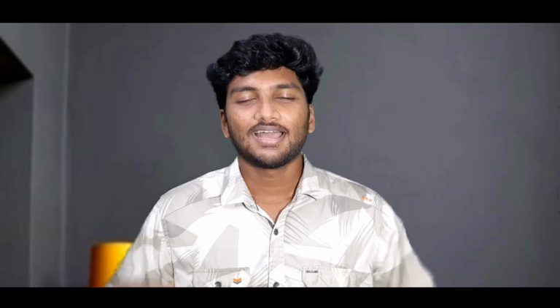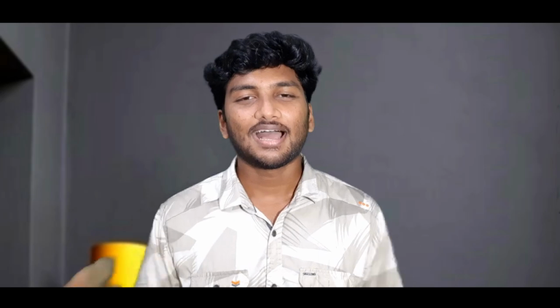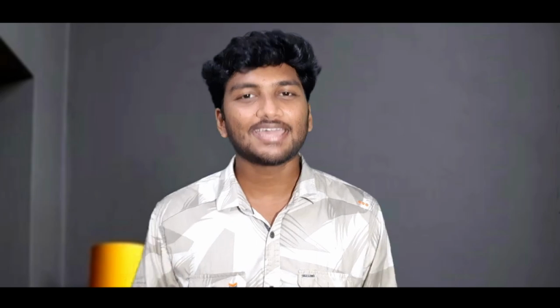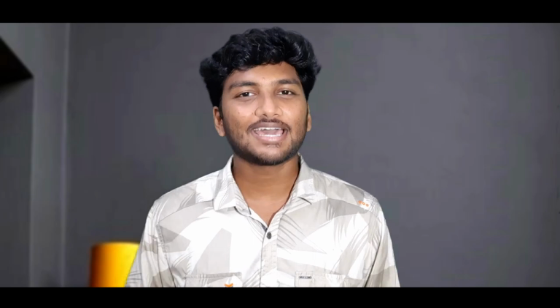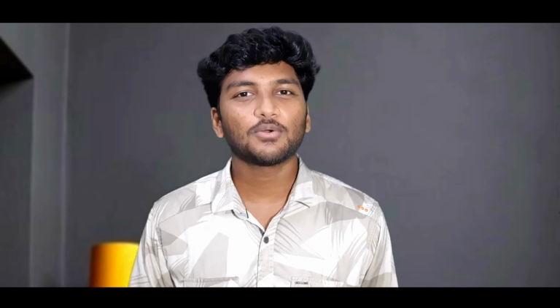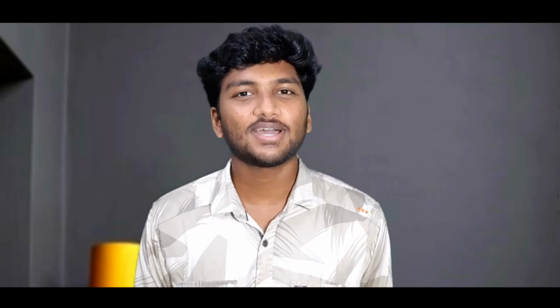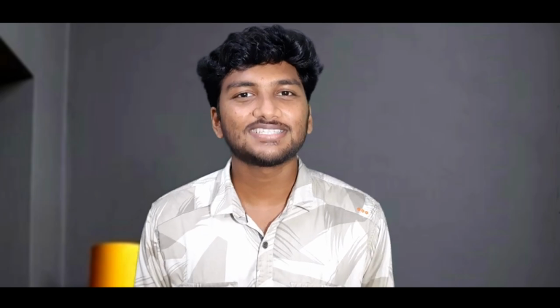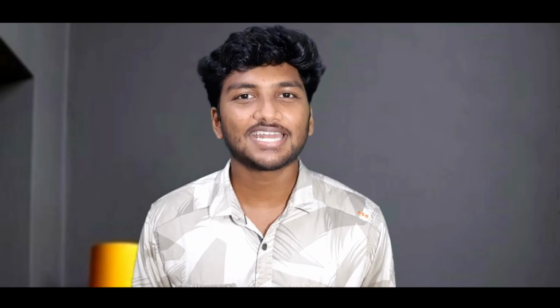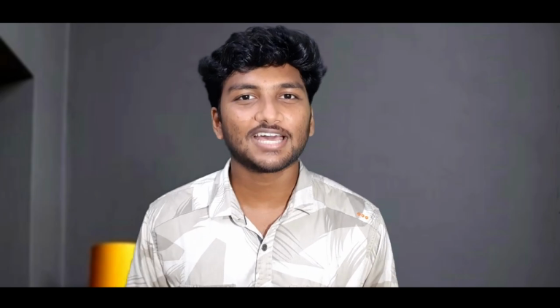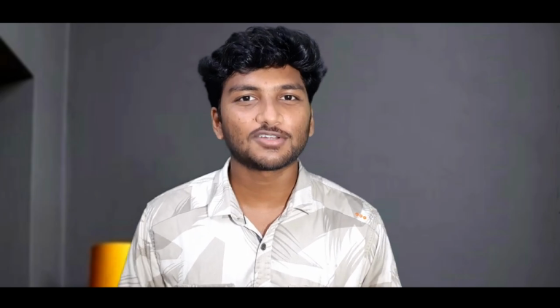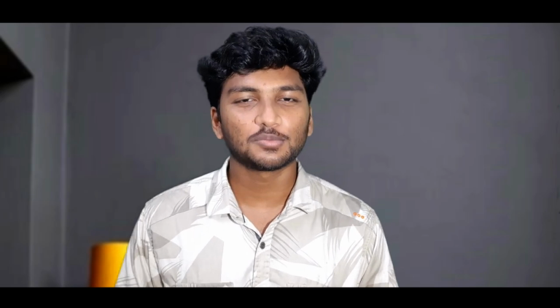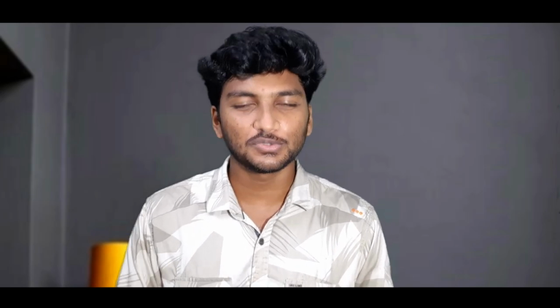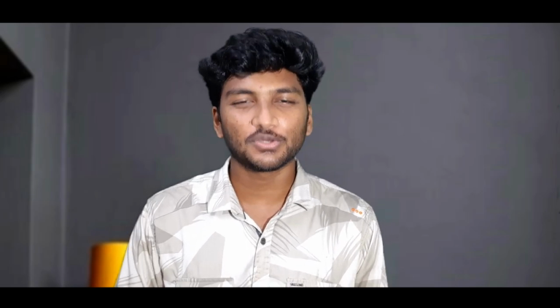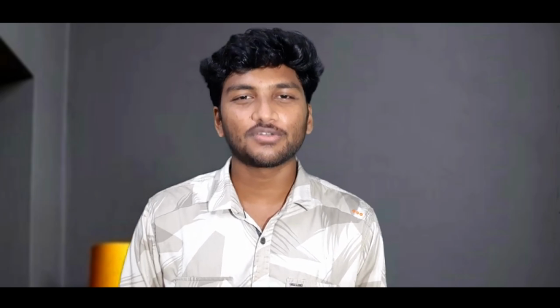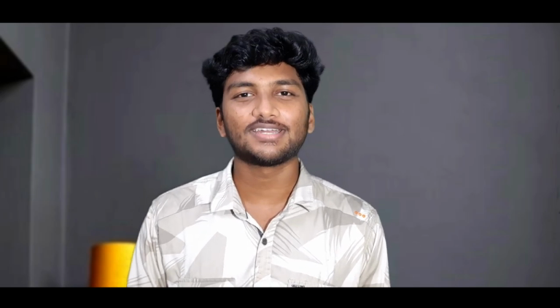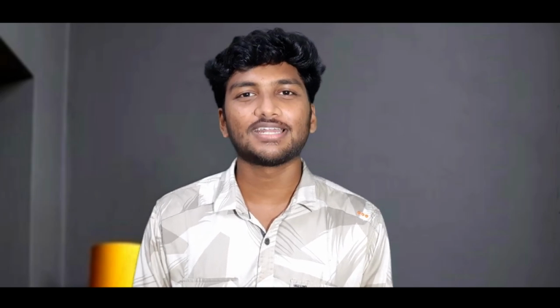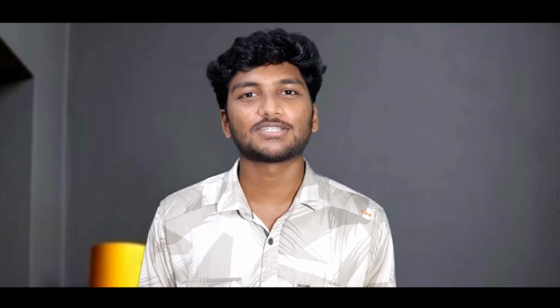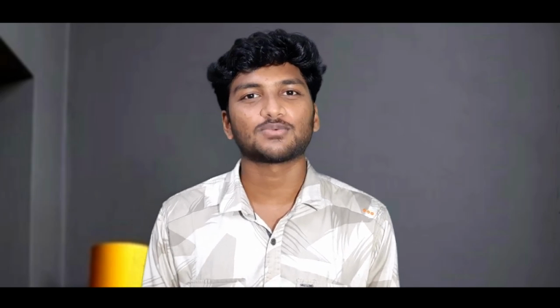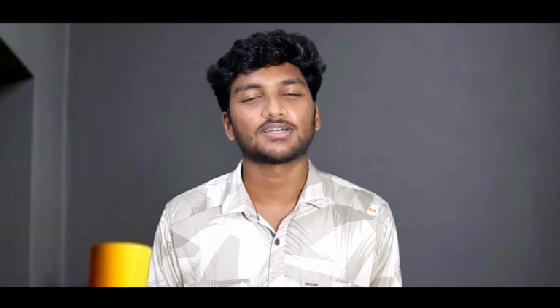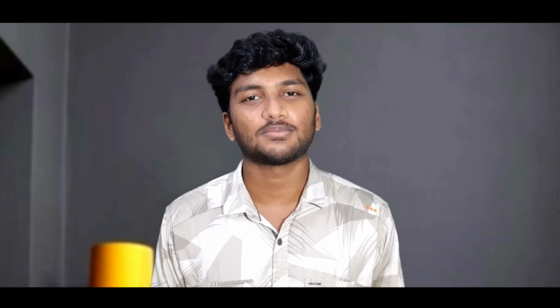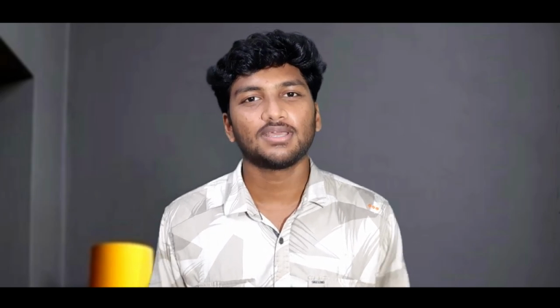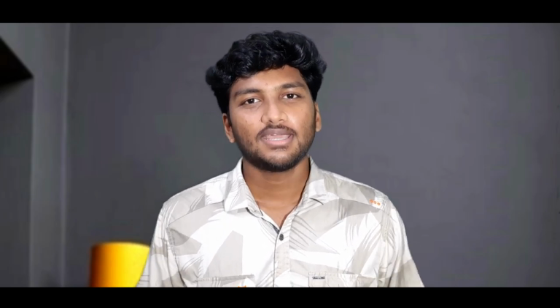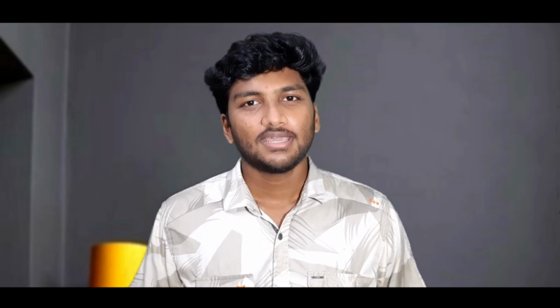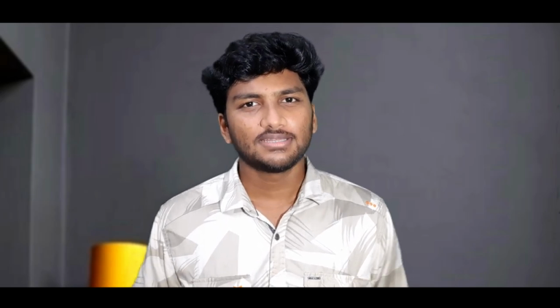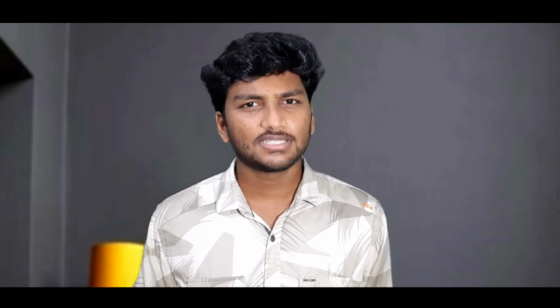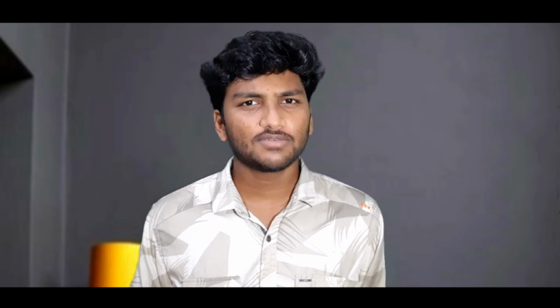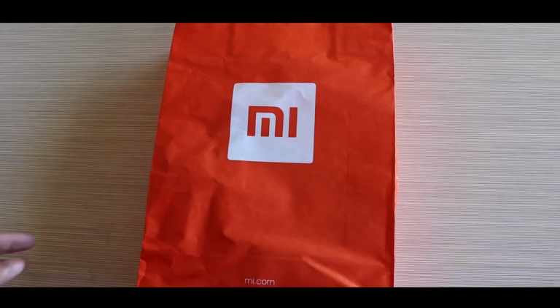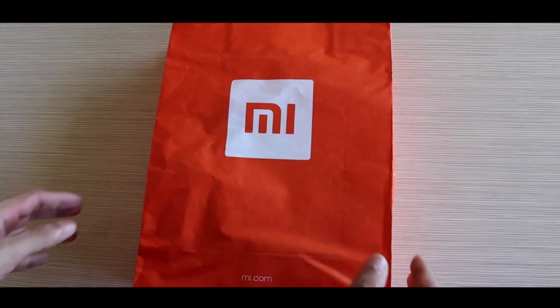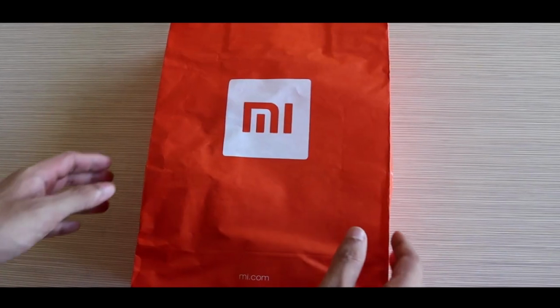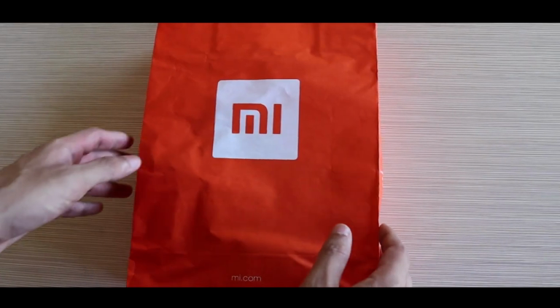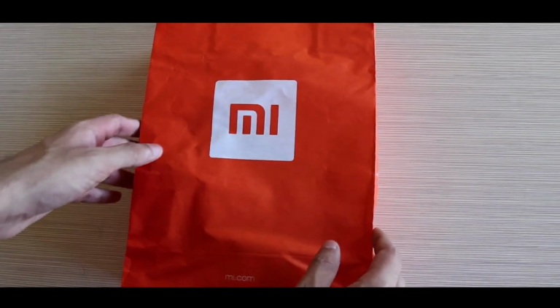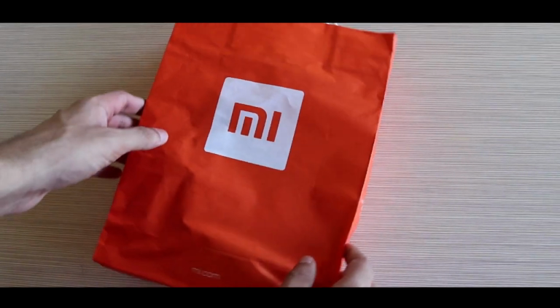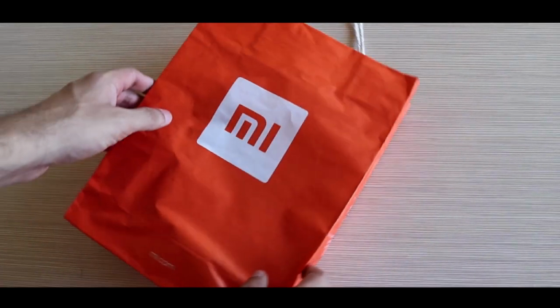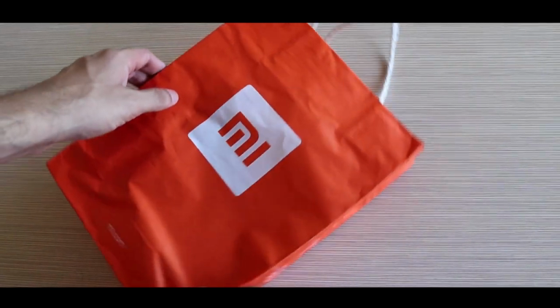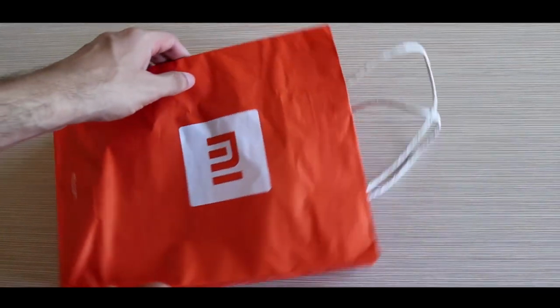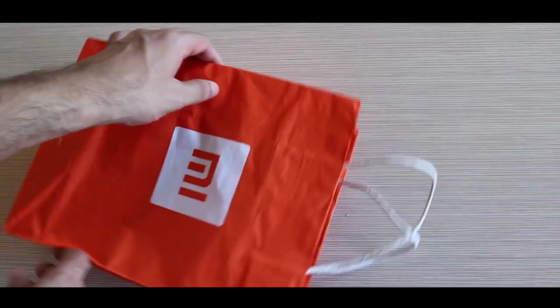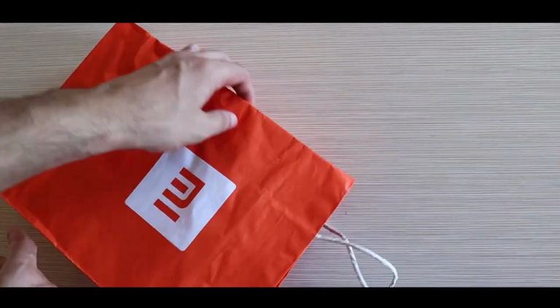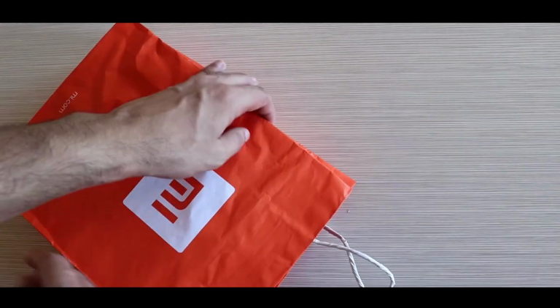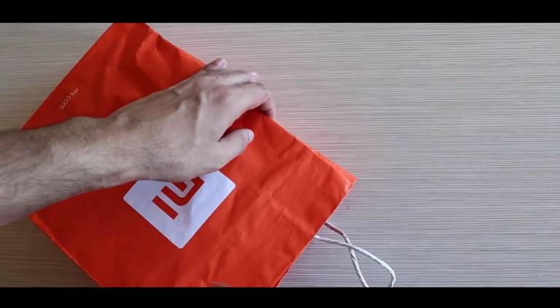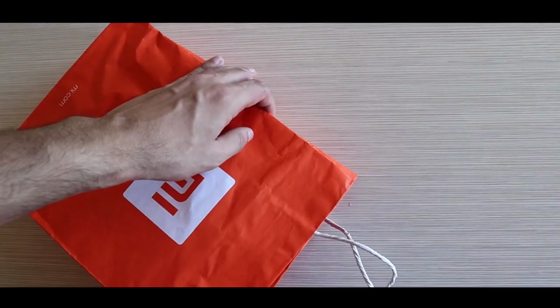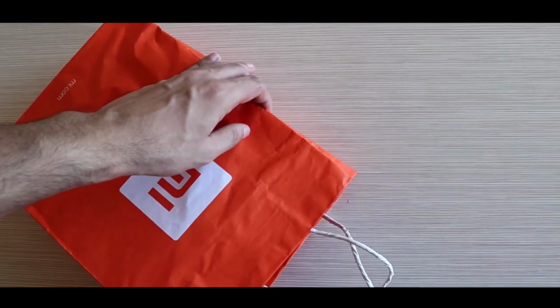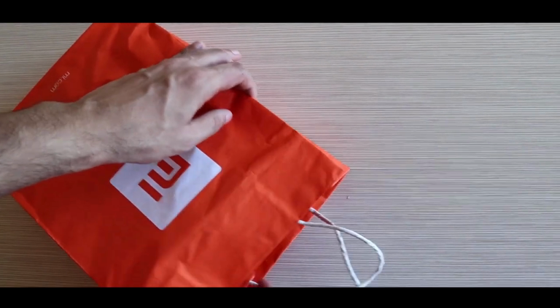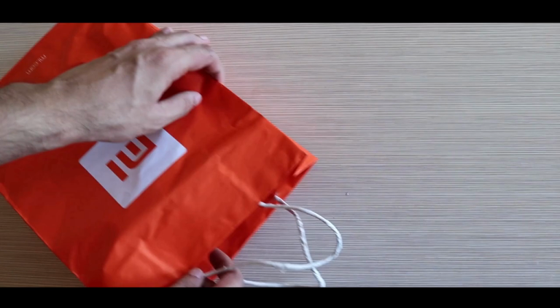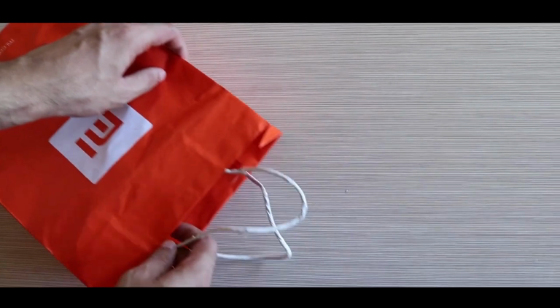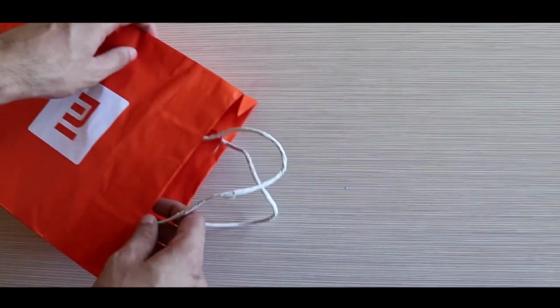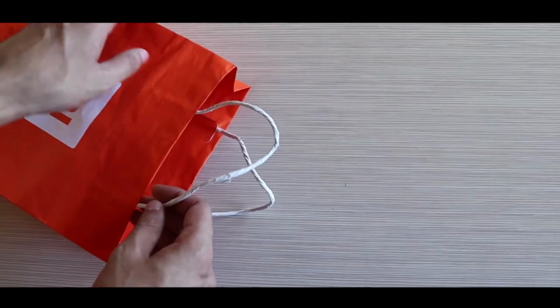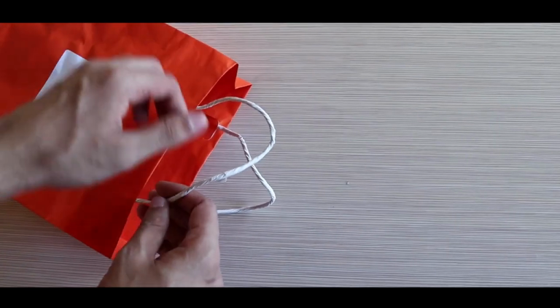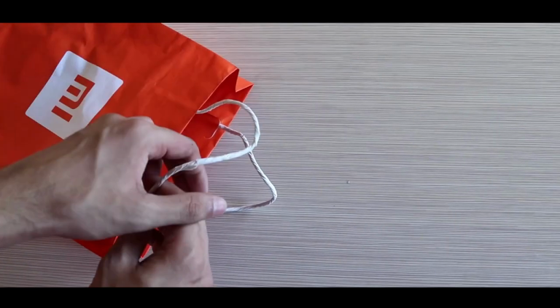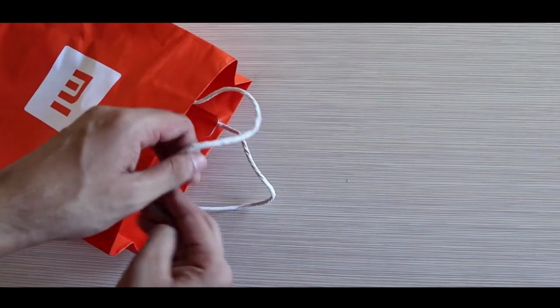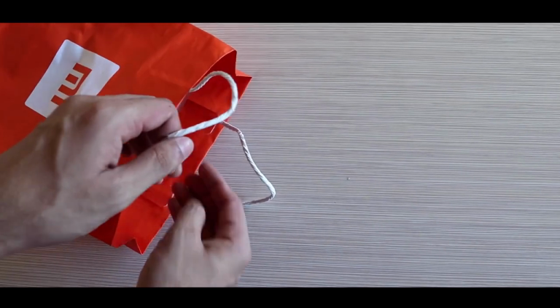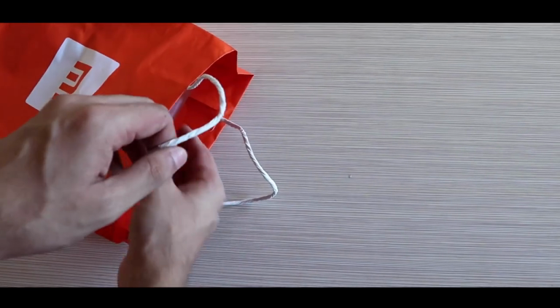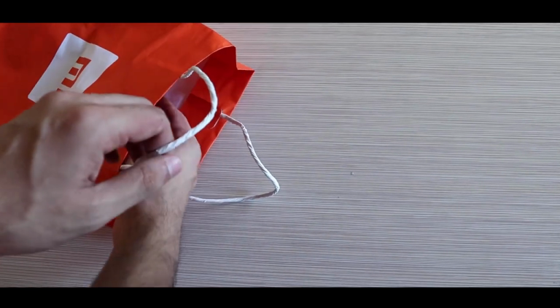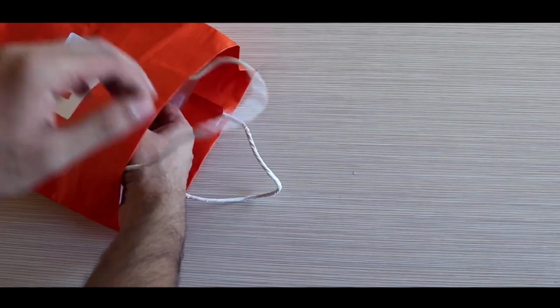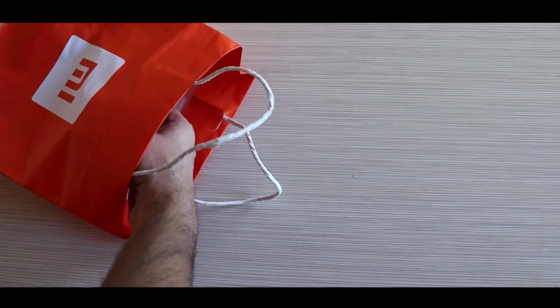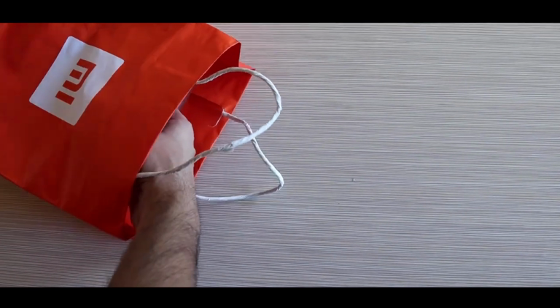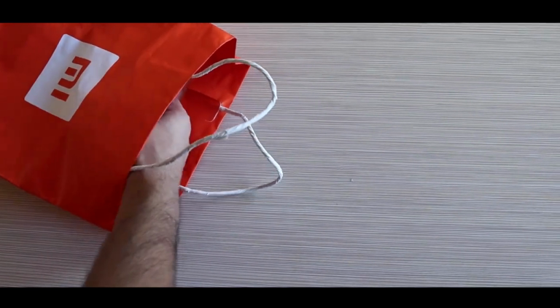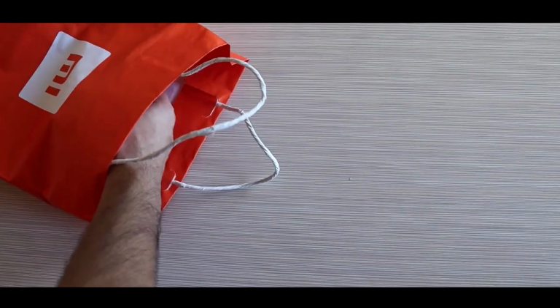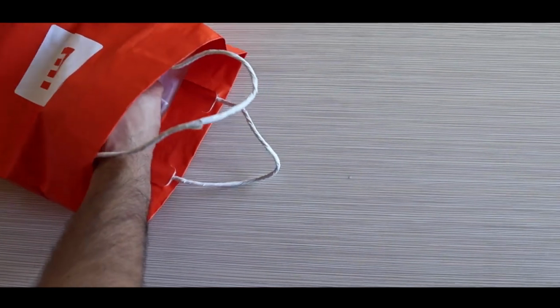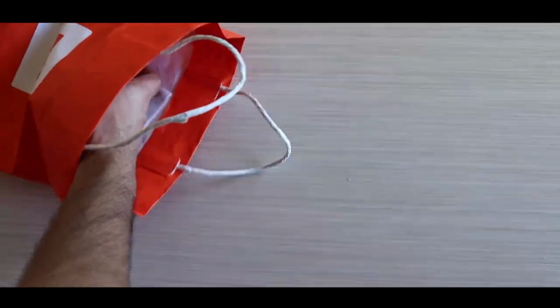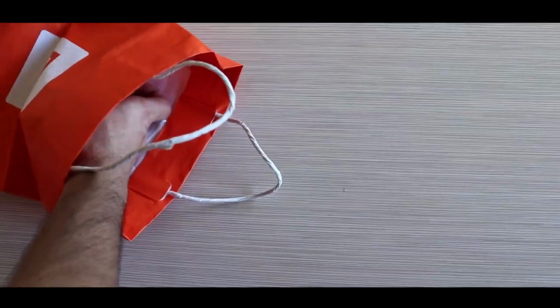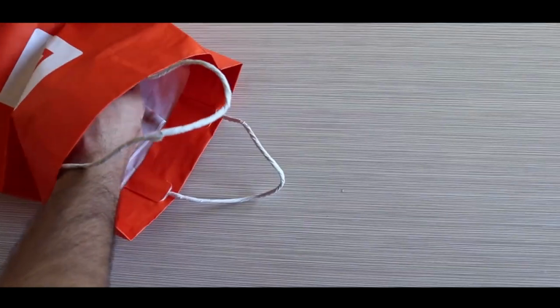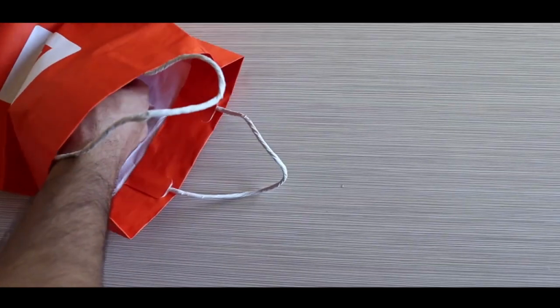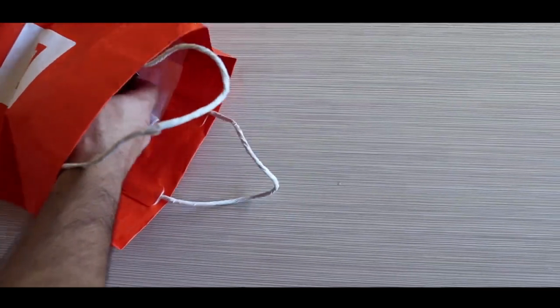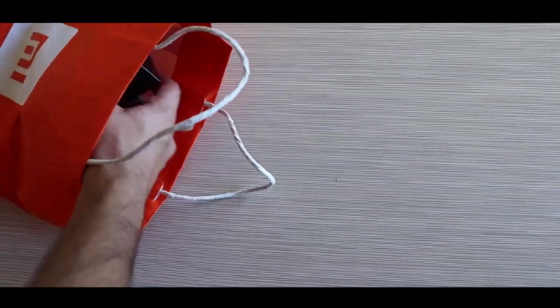Hello guys, welcome to another video. Today's video is an unboxing video. Today we have an available device in India.